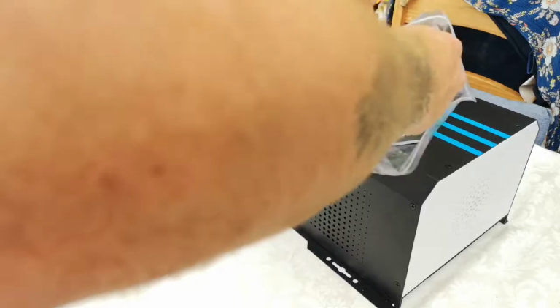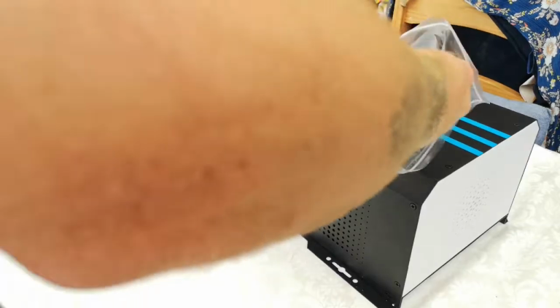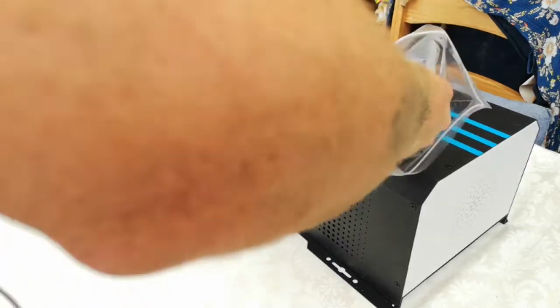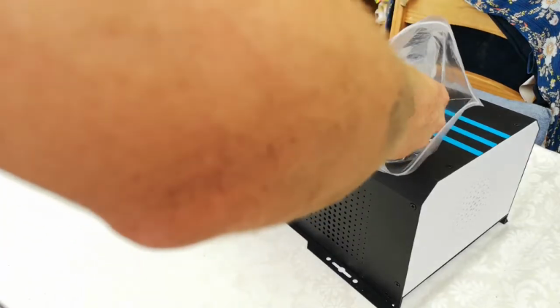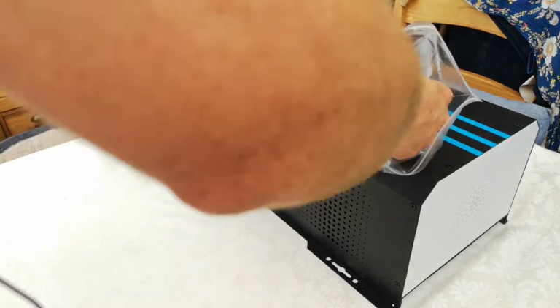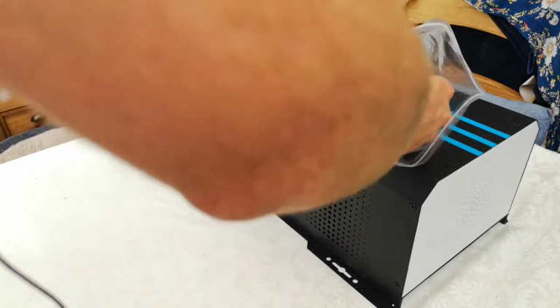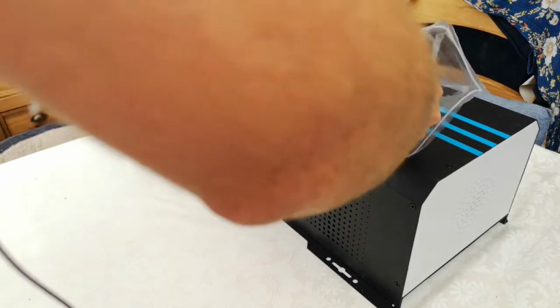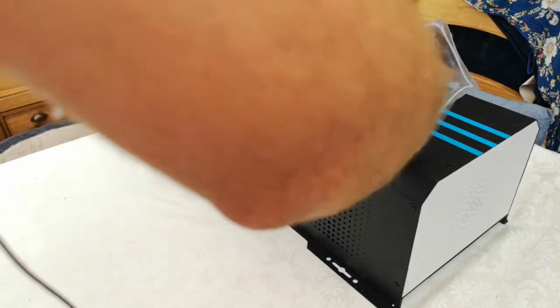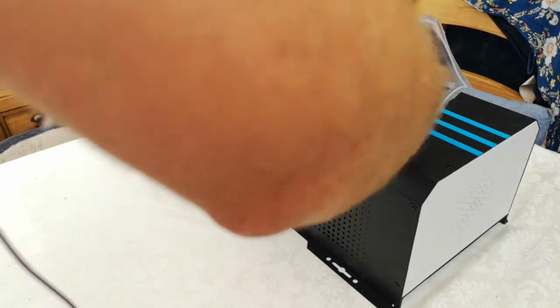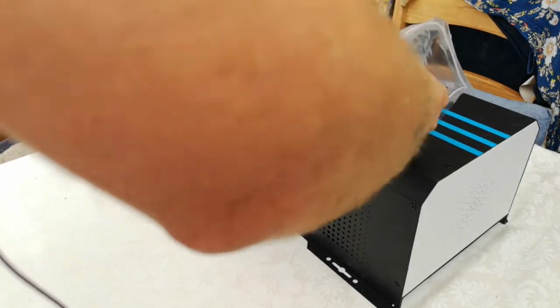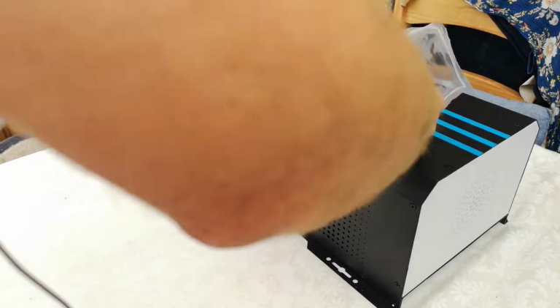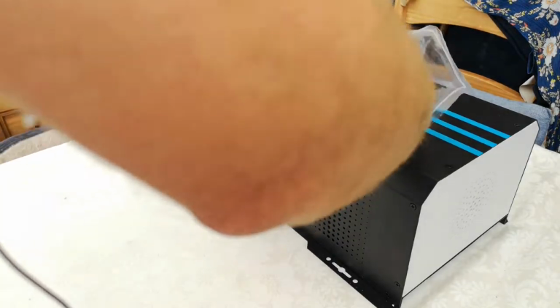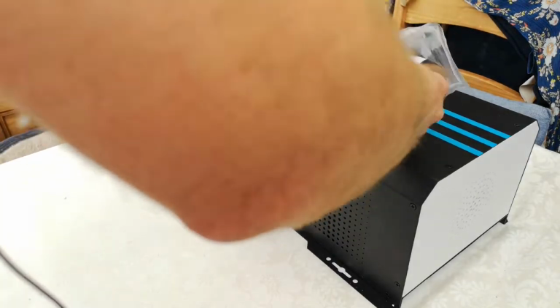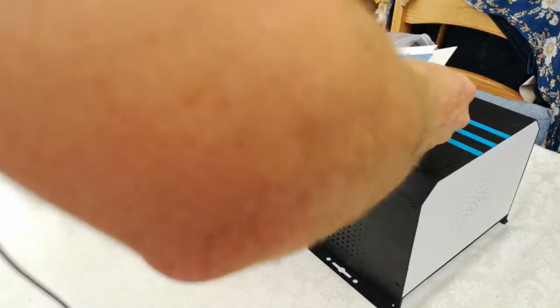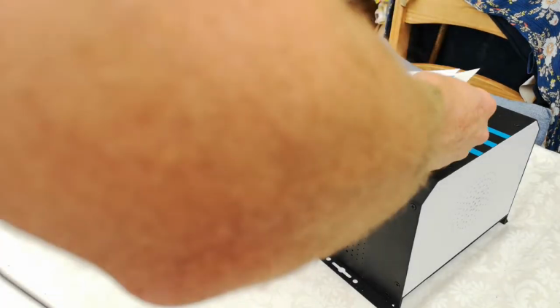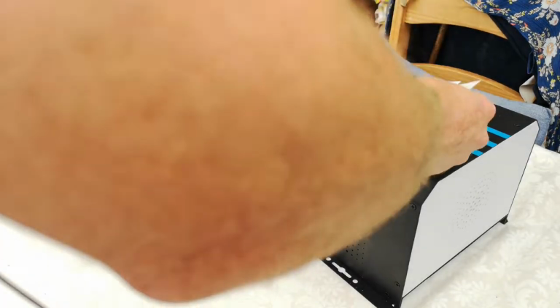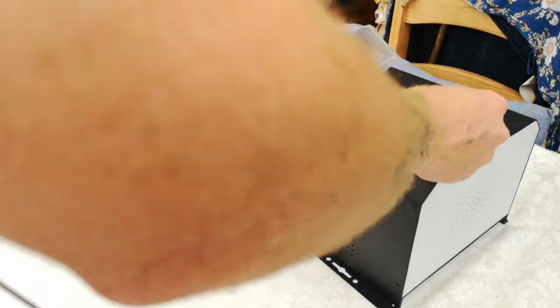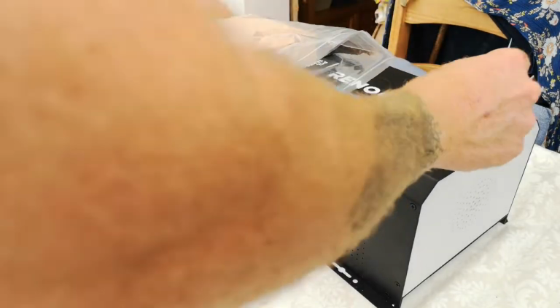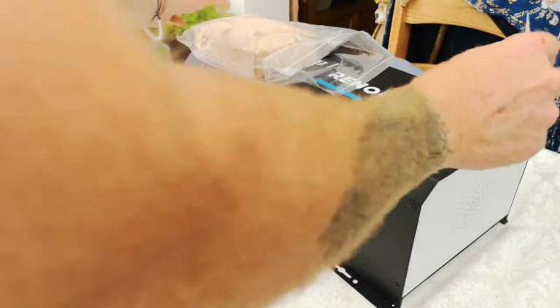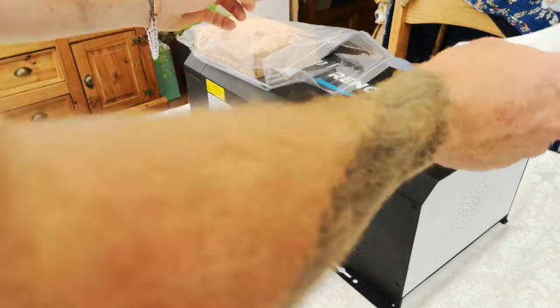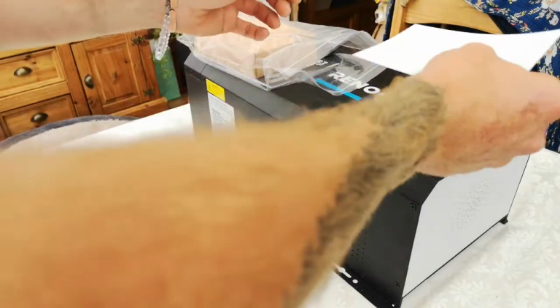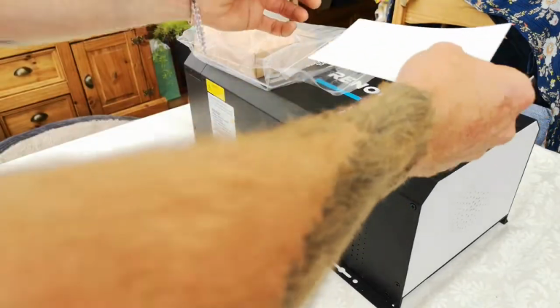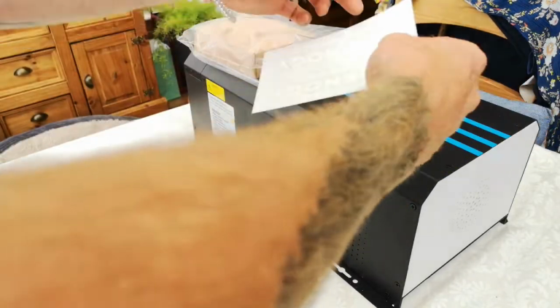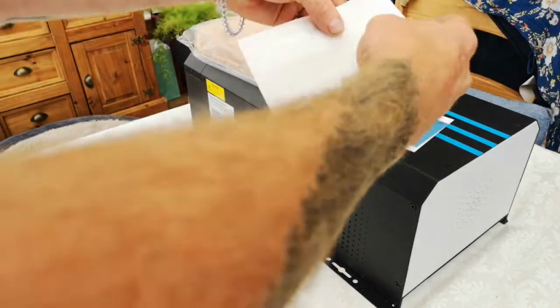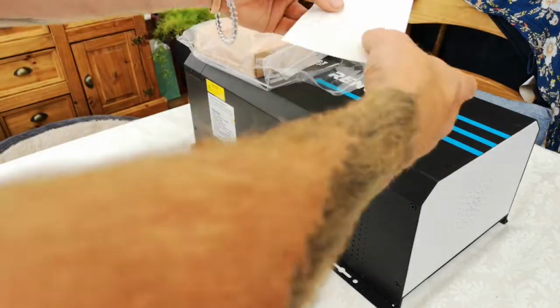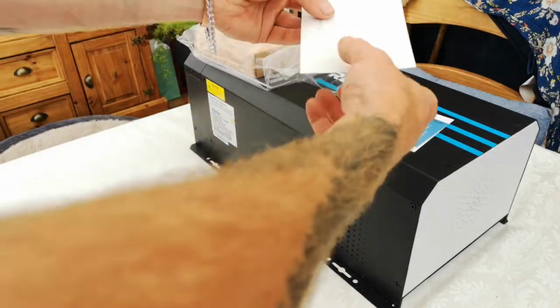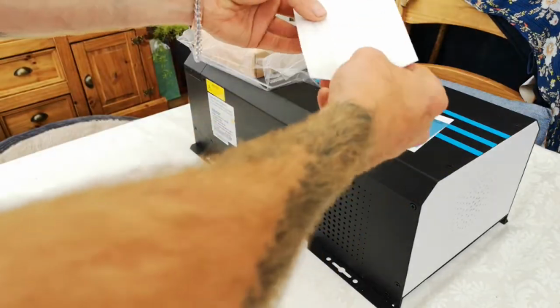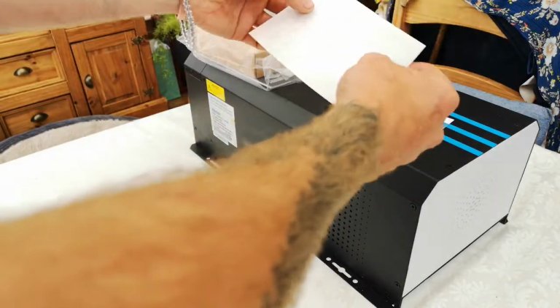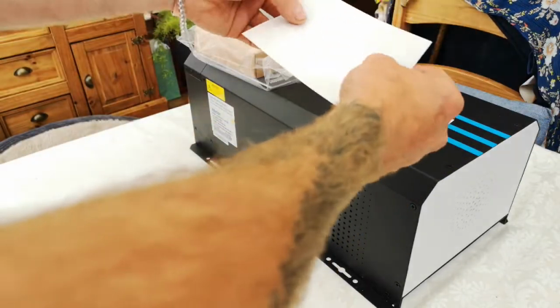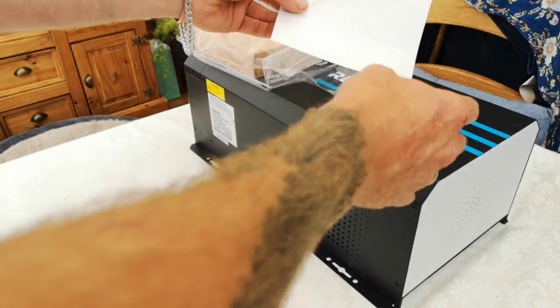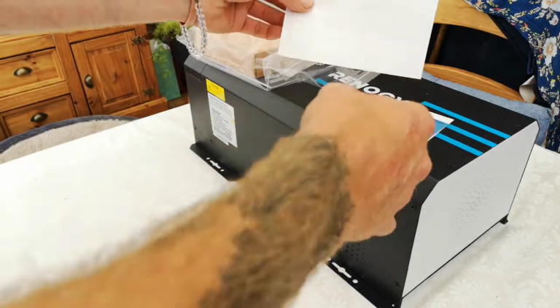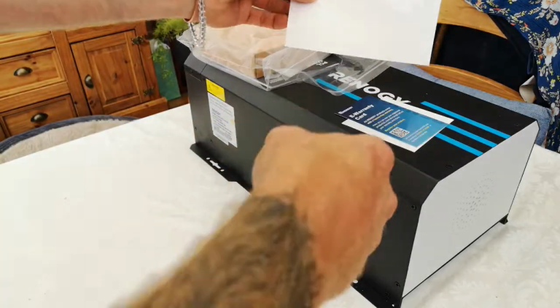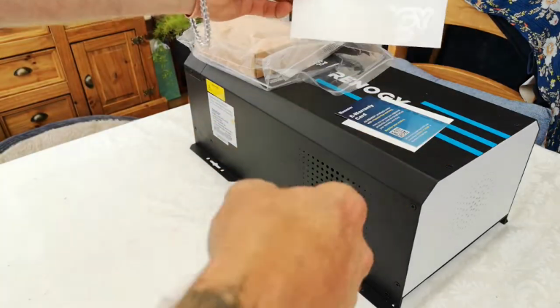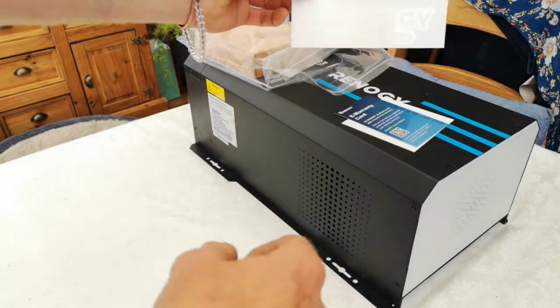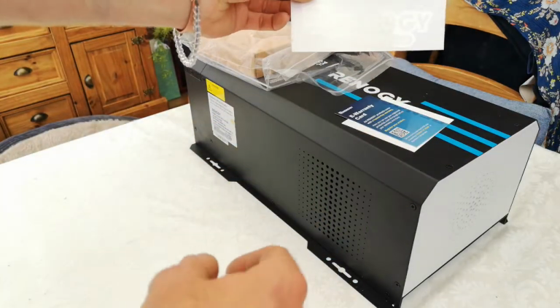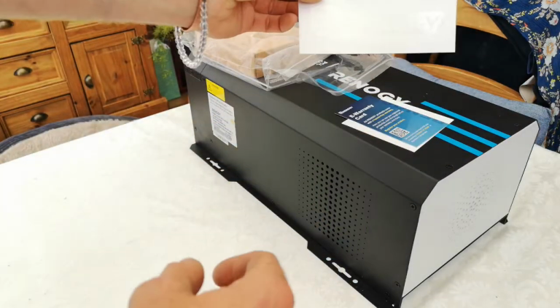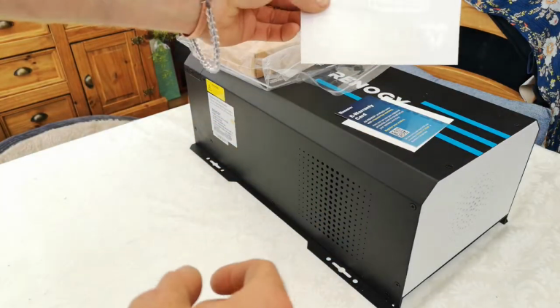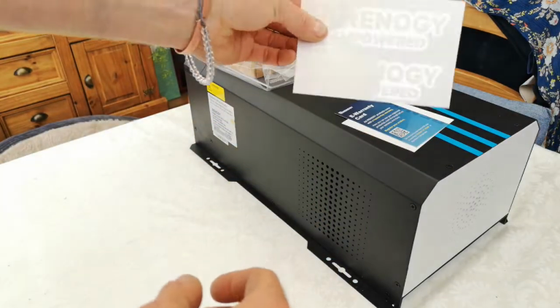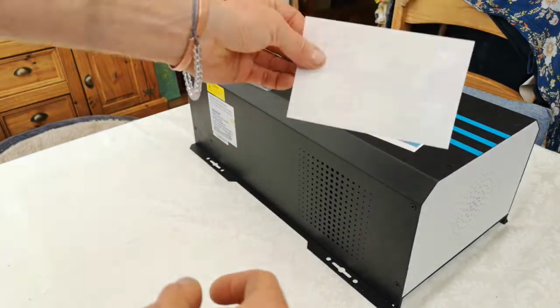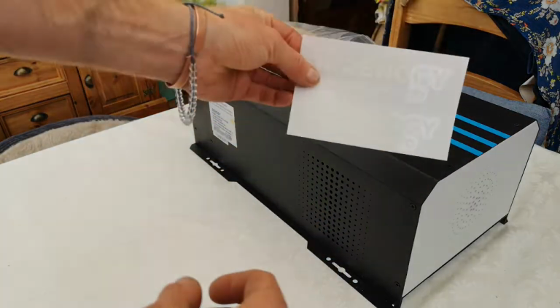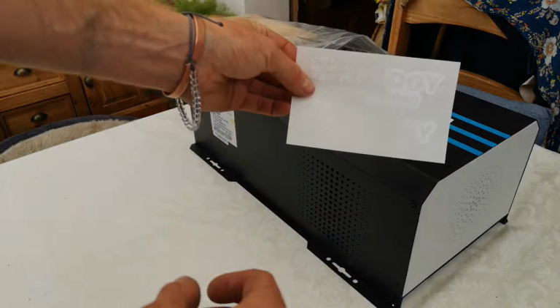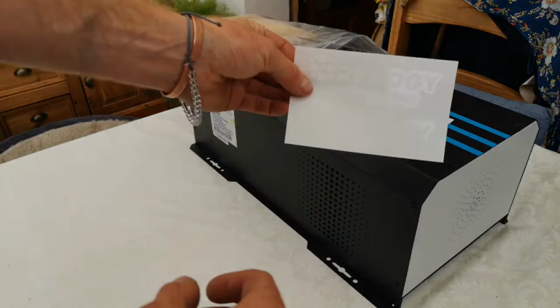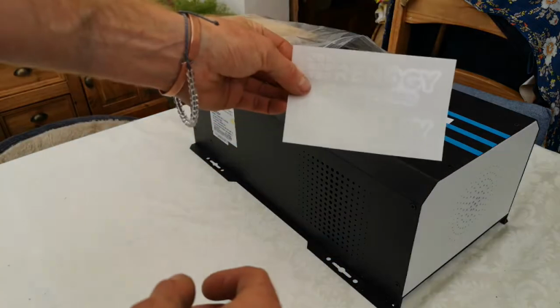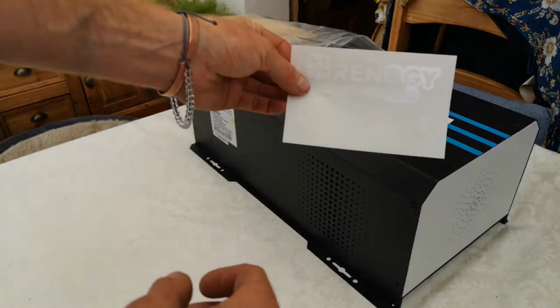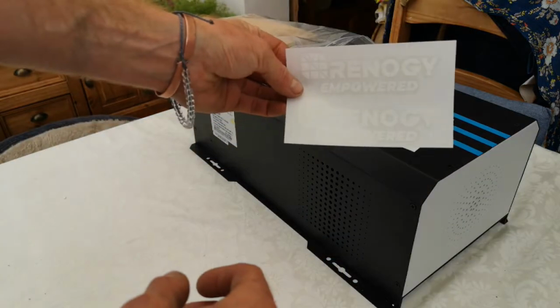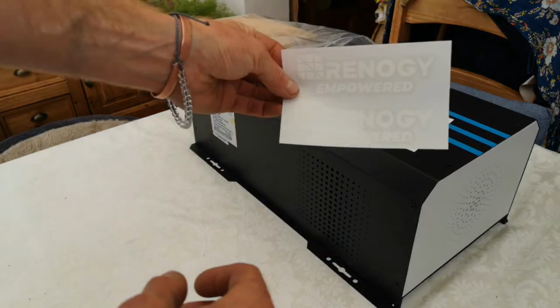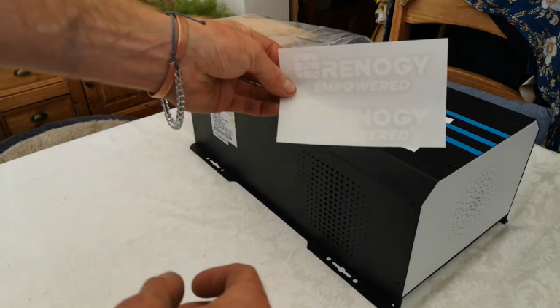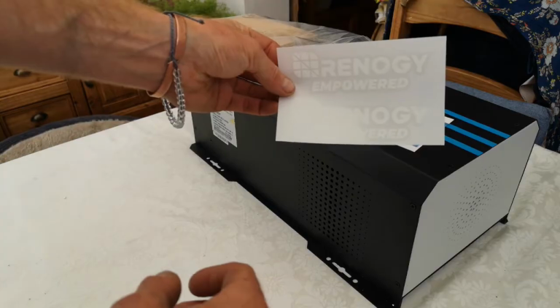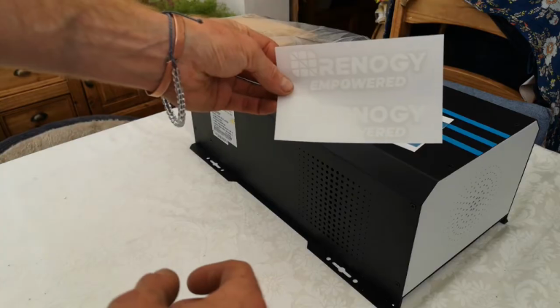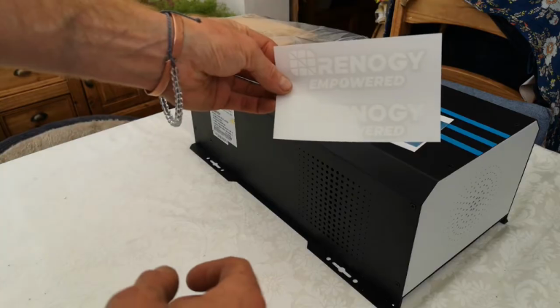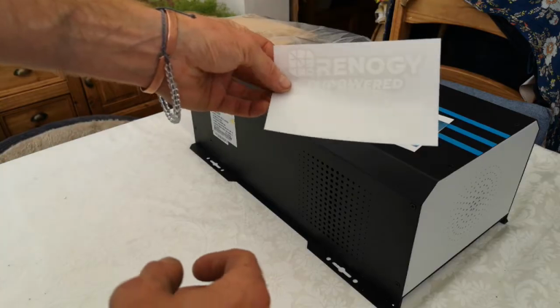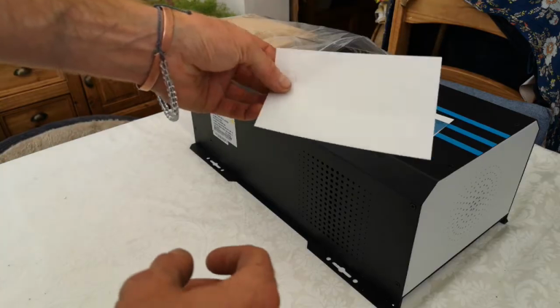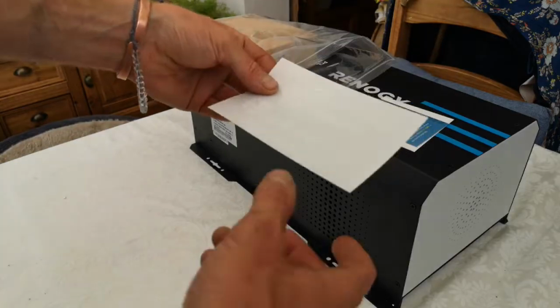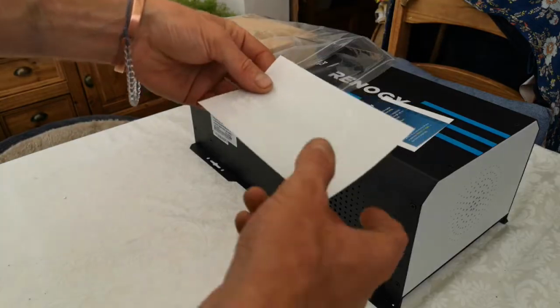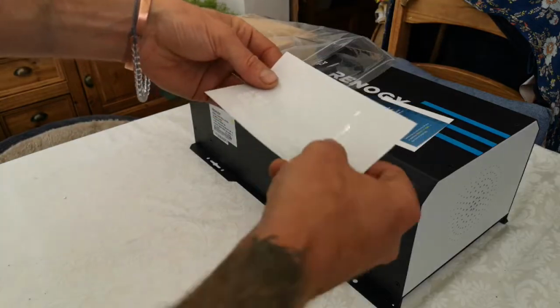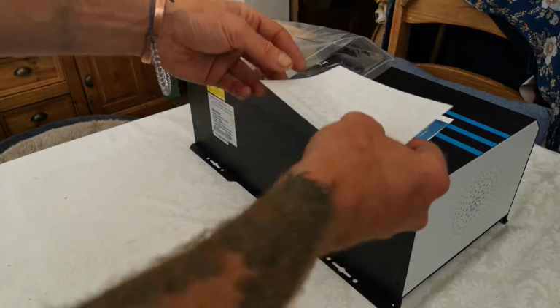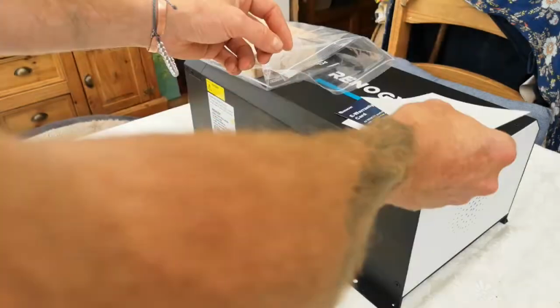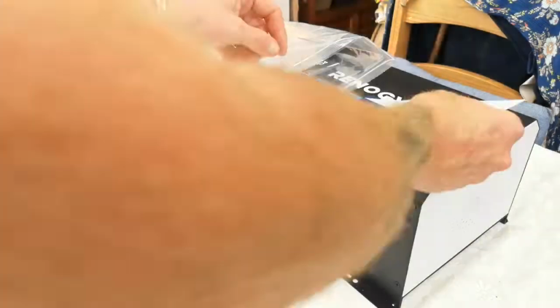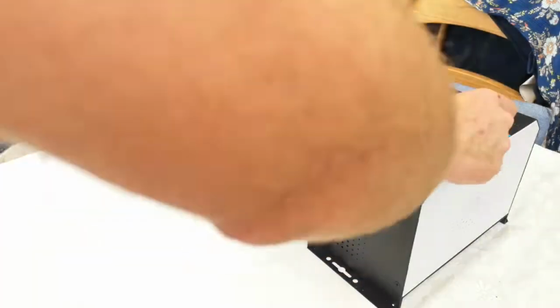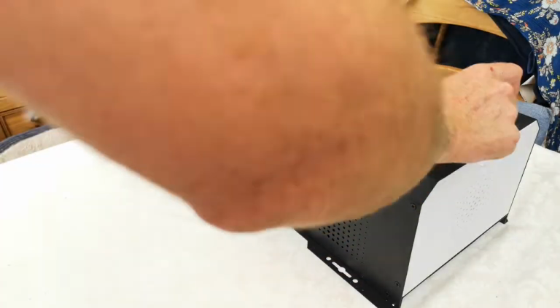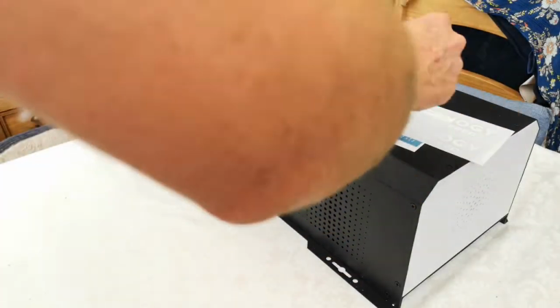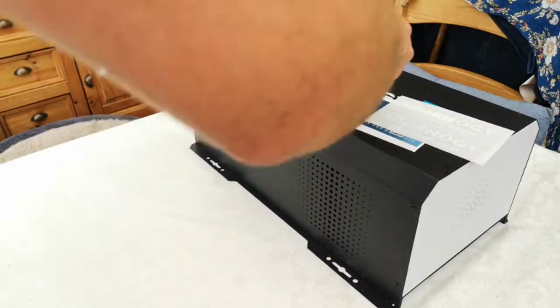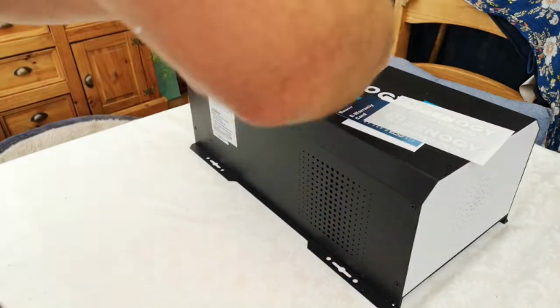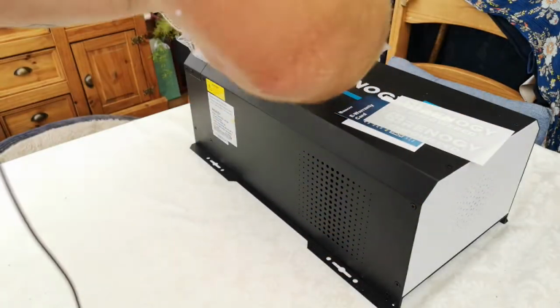In the box we get stickers — if you want to be a geek you can stick them to your van.